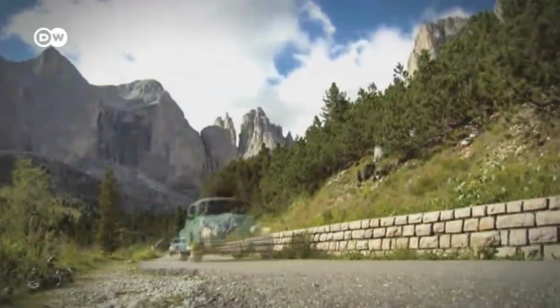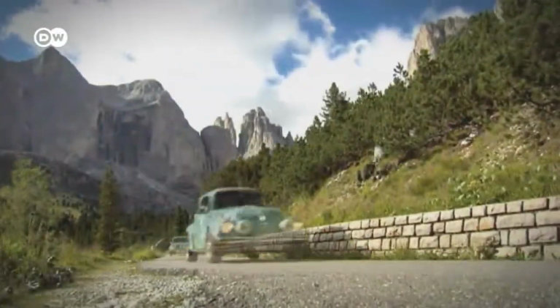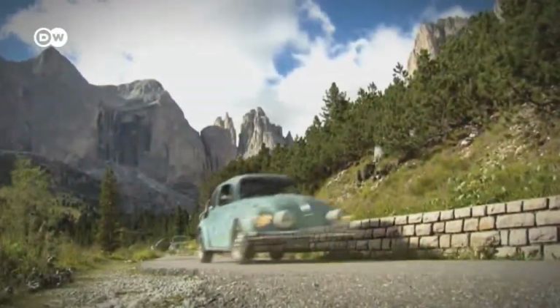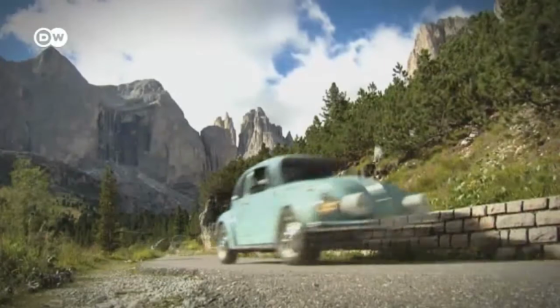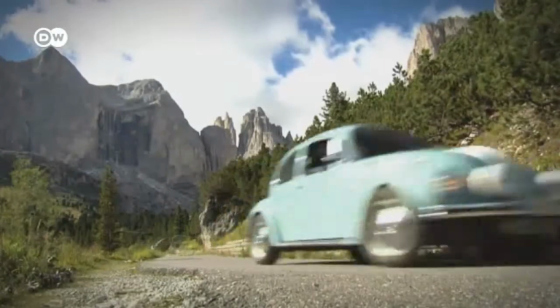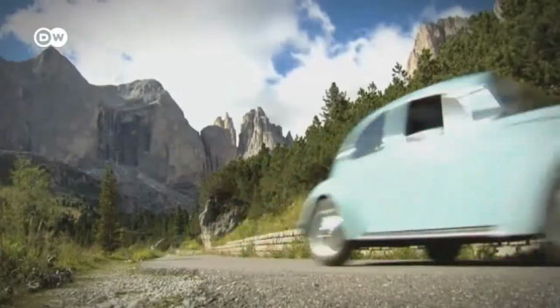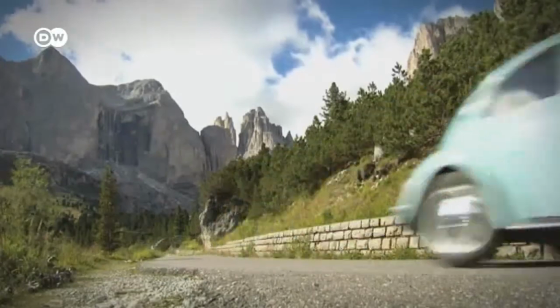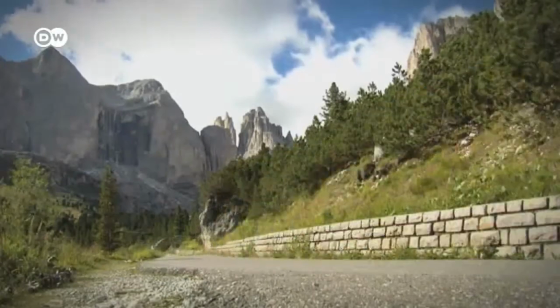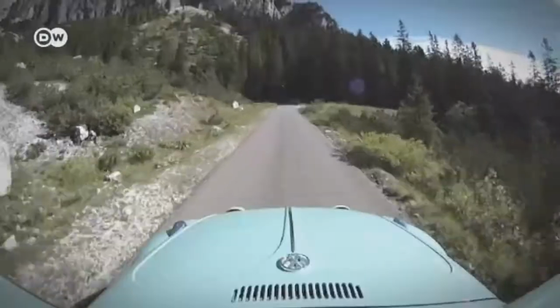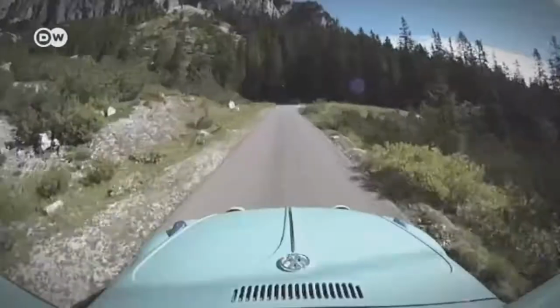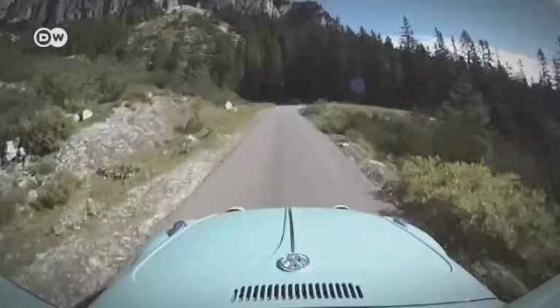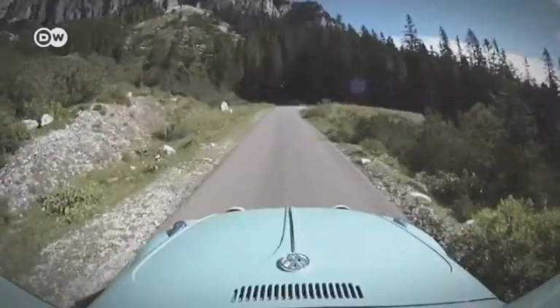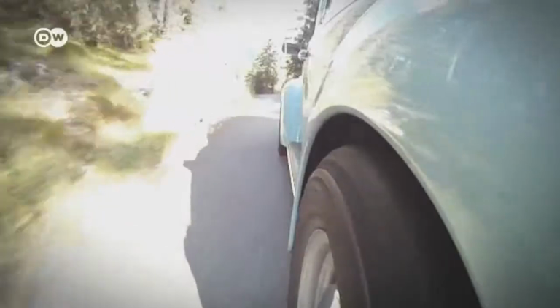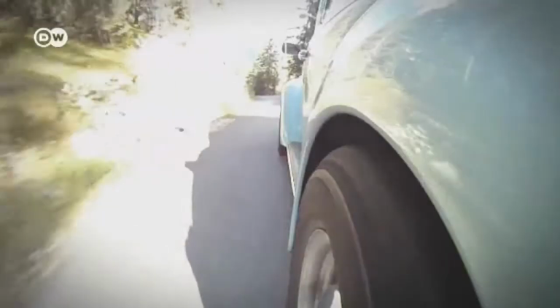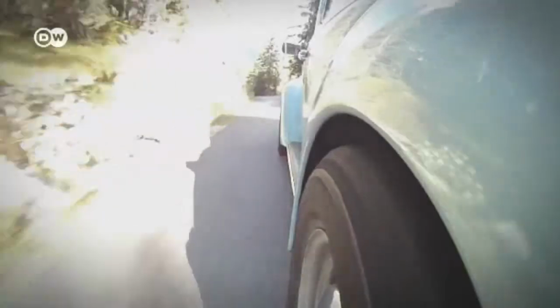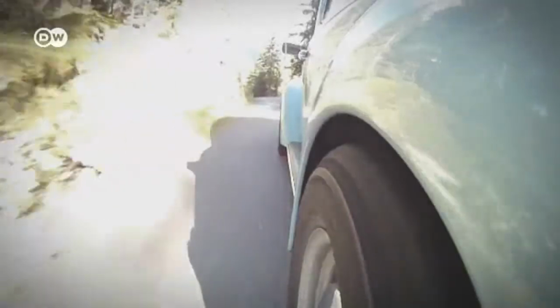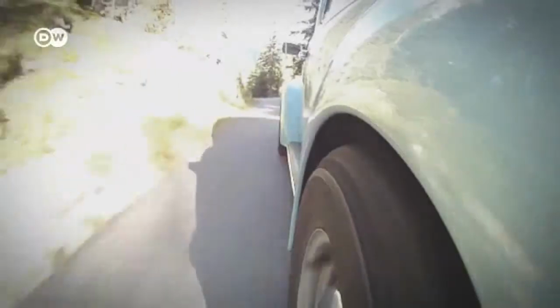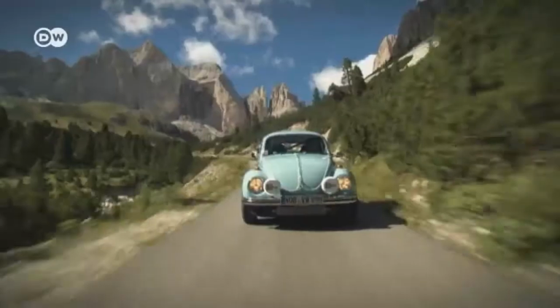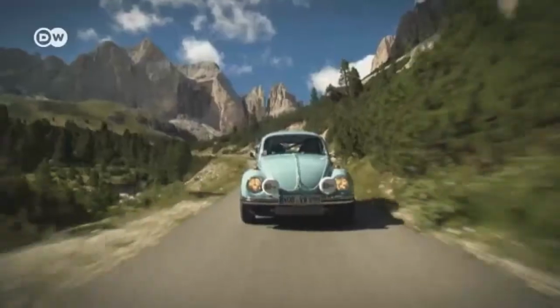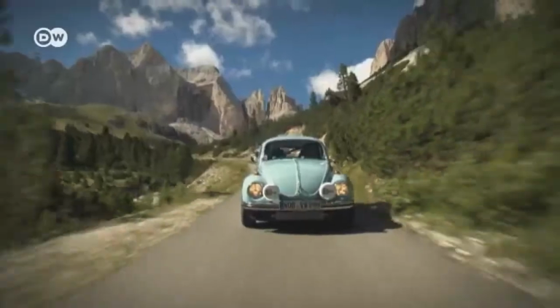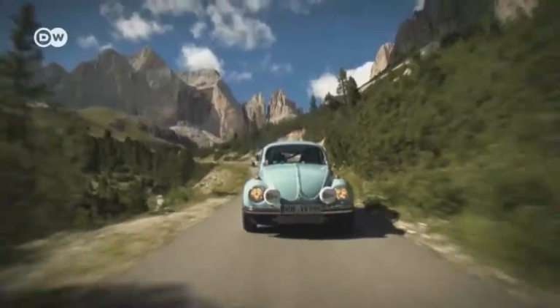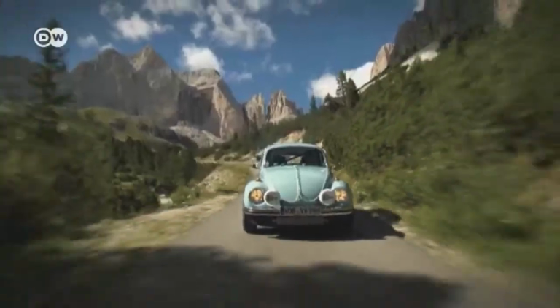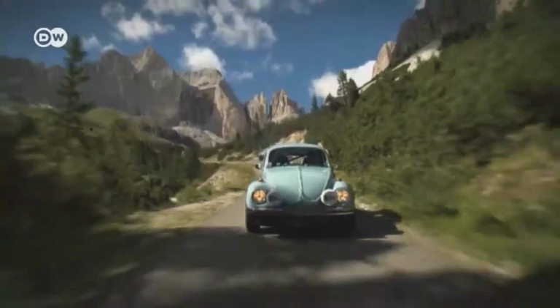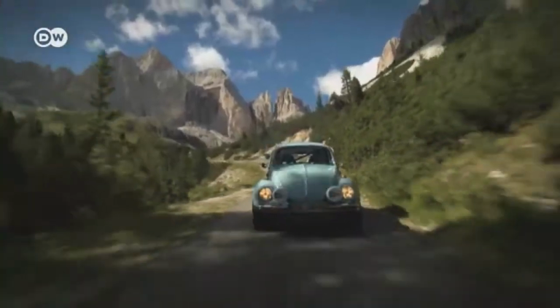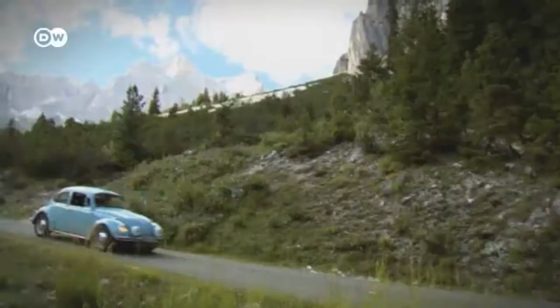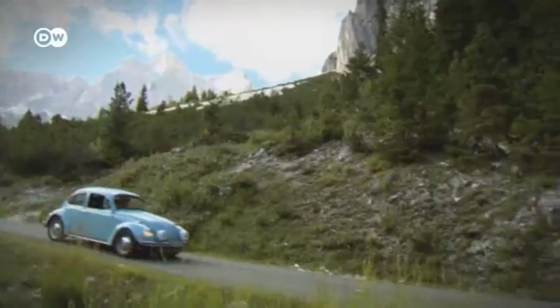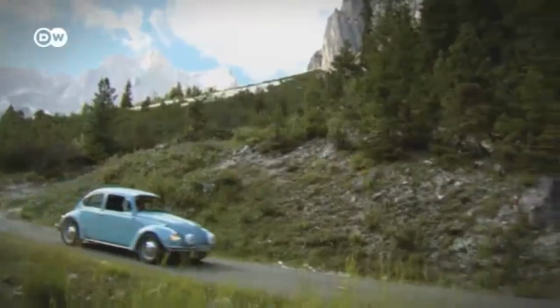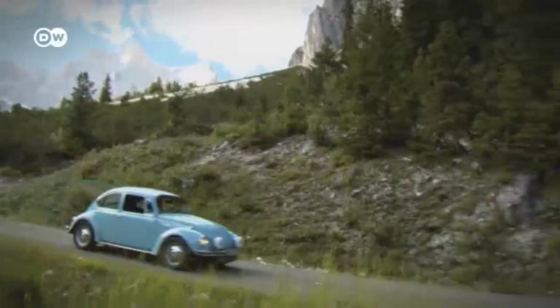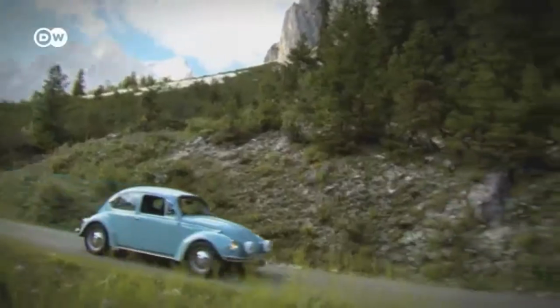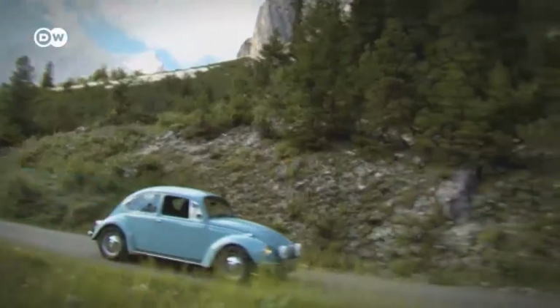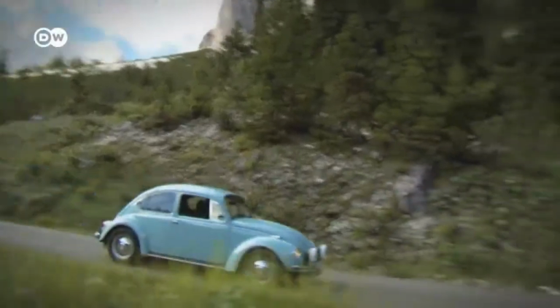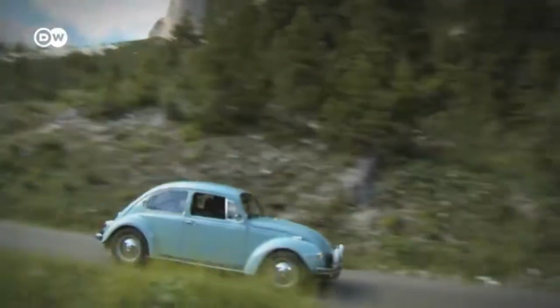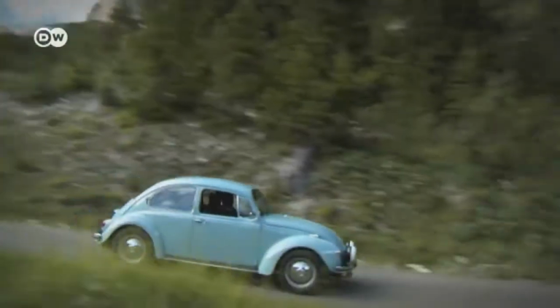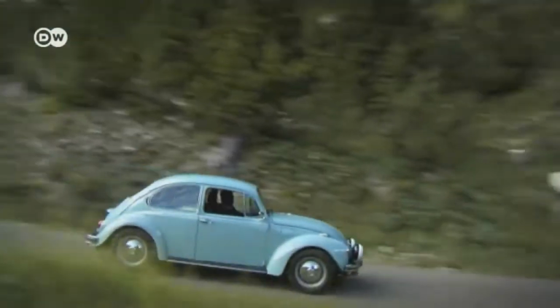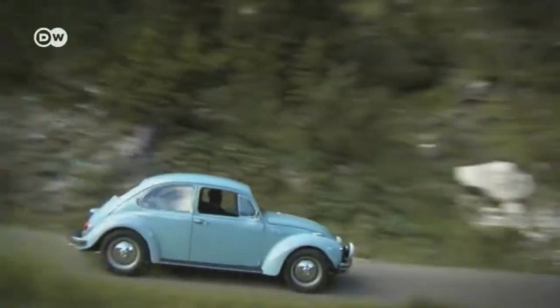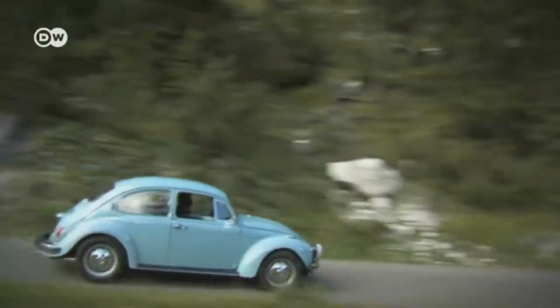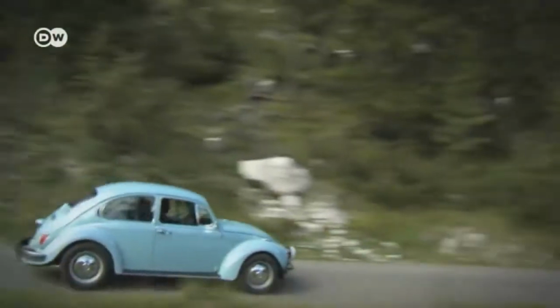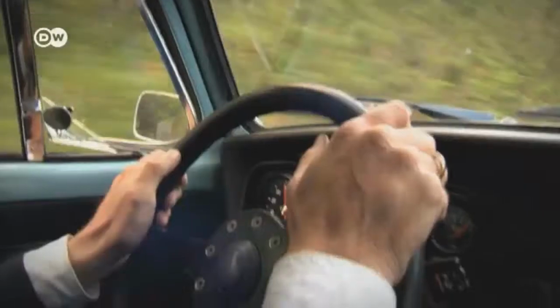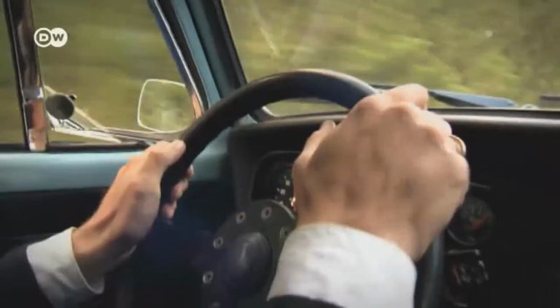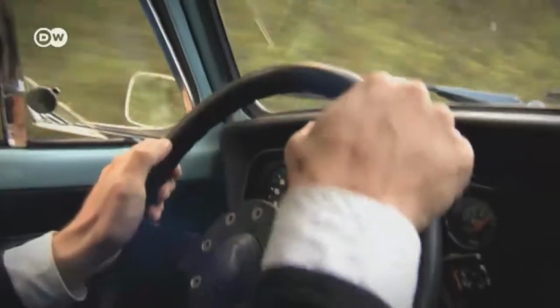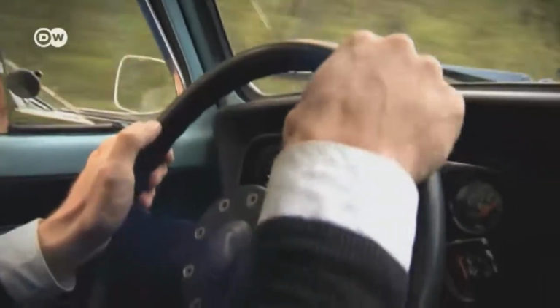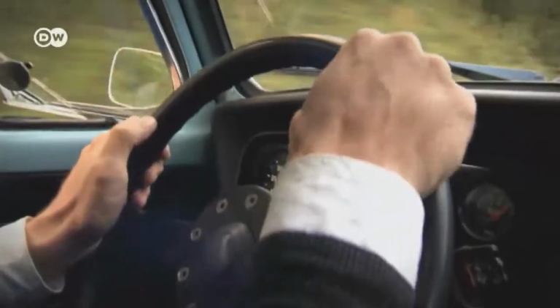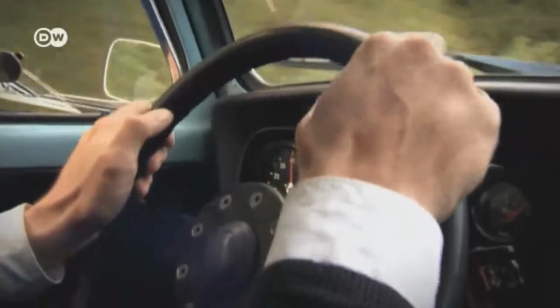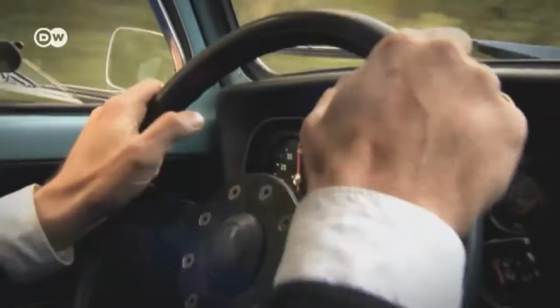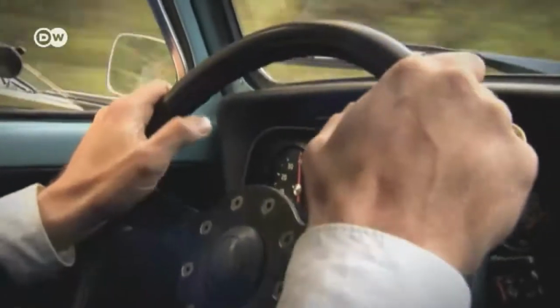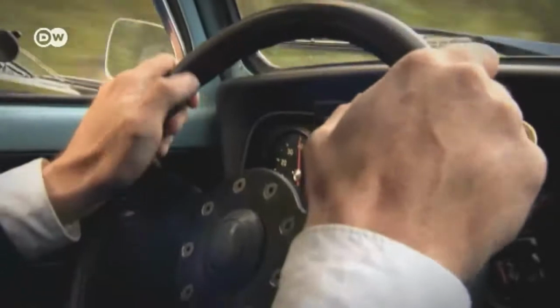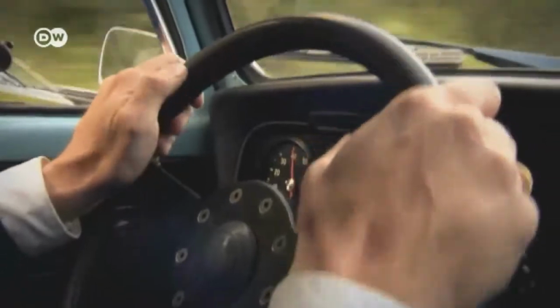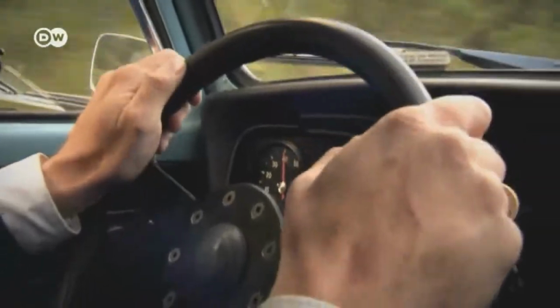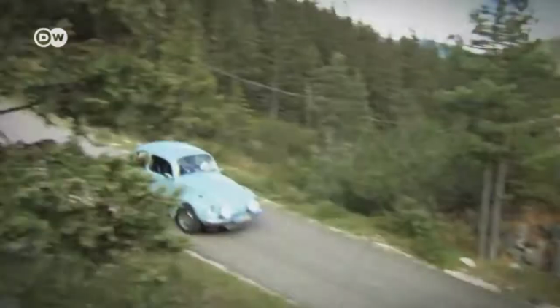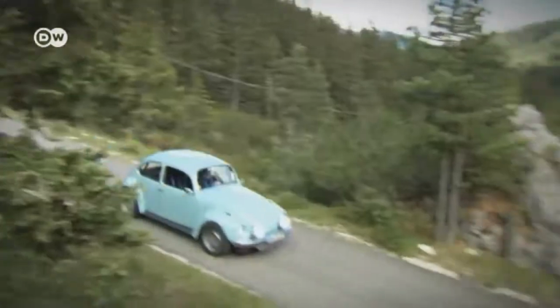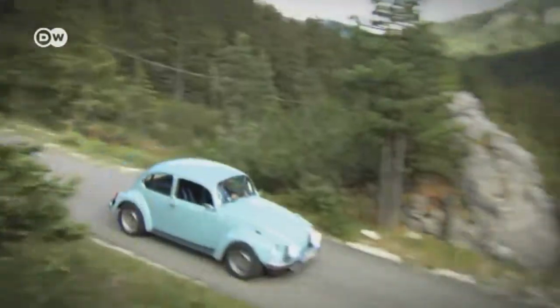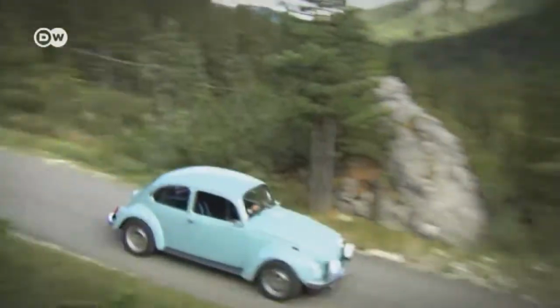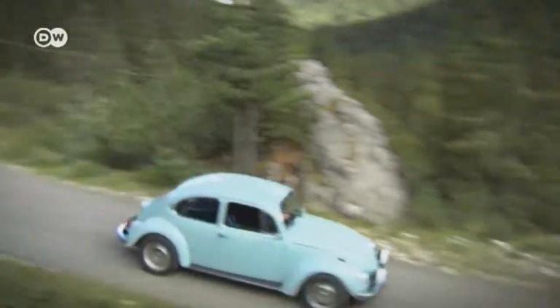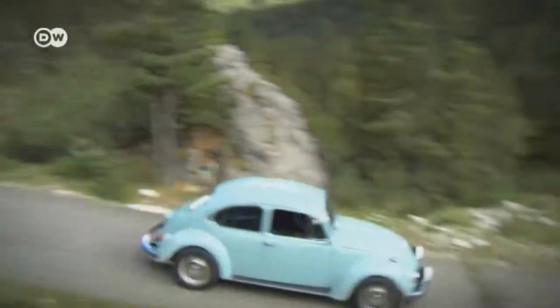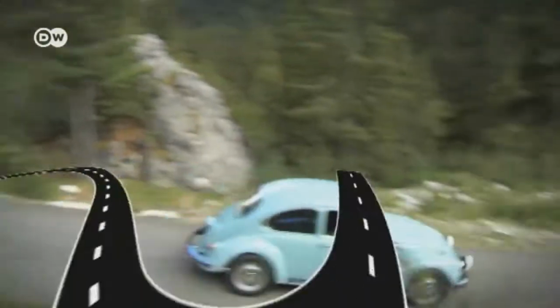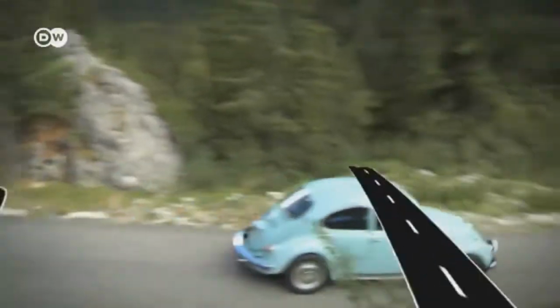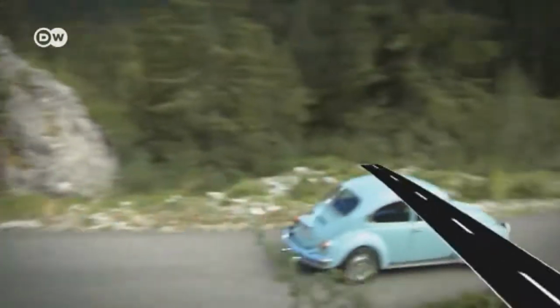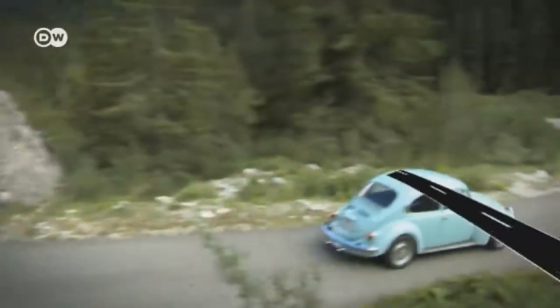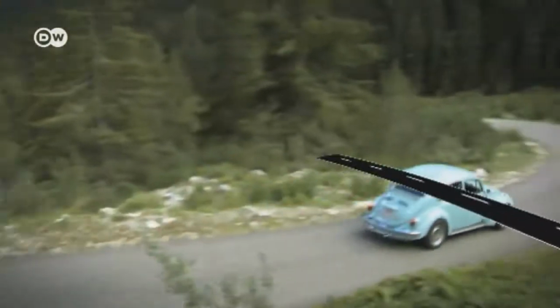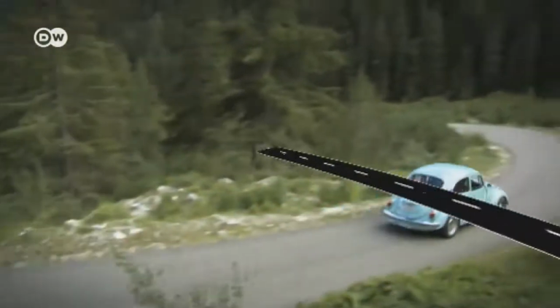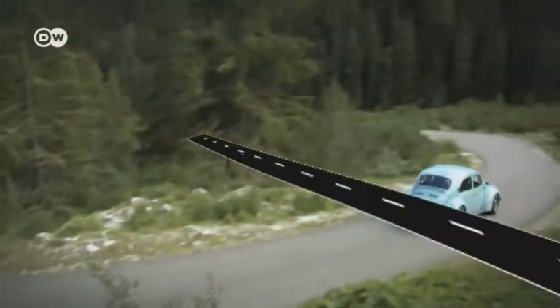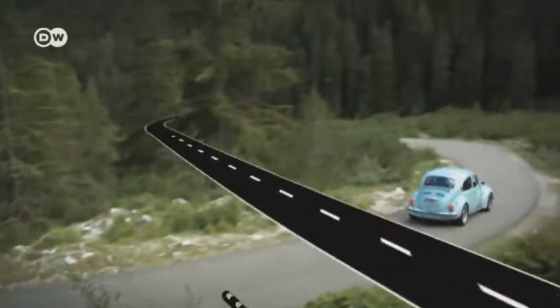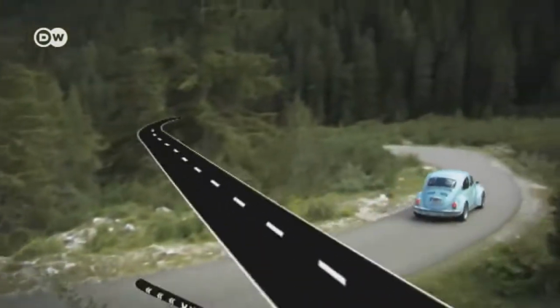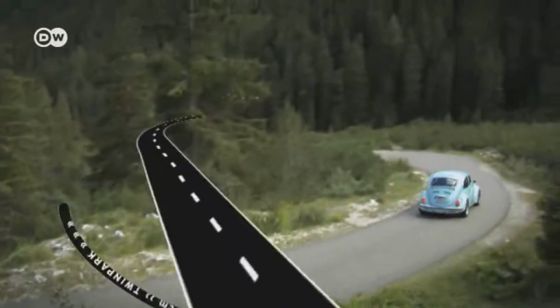Souped-up compacts are common on German roads today, following the trend kicked off by the rally Beetle.